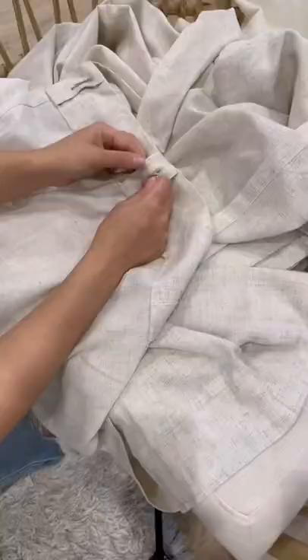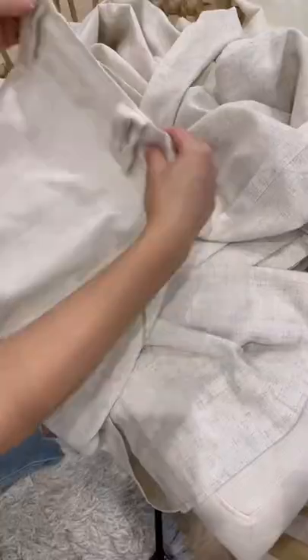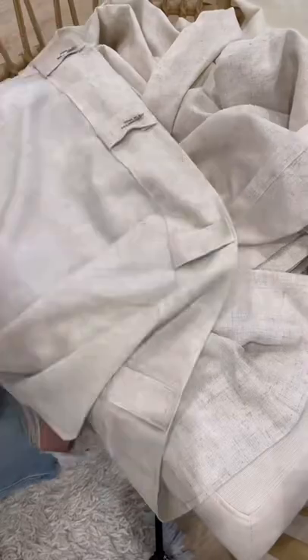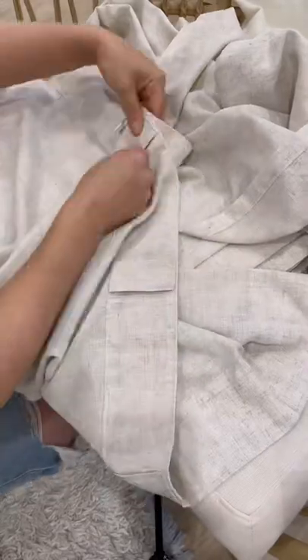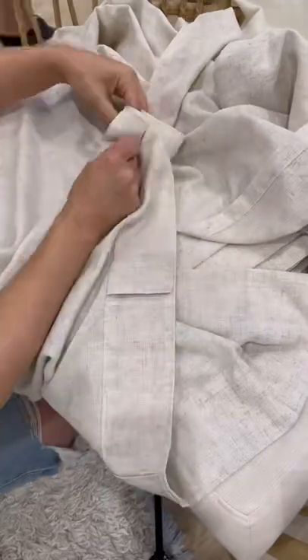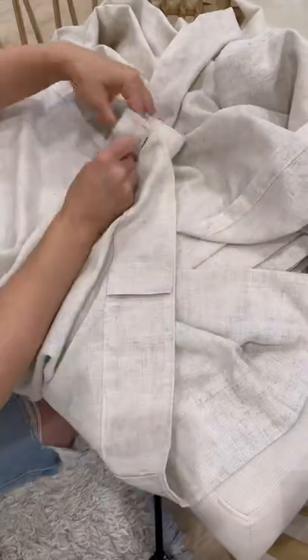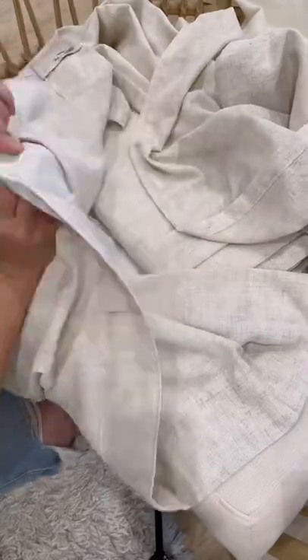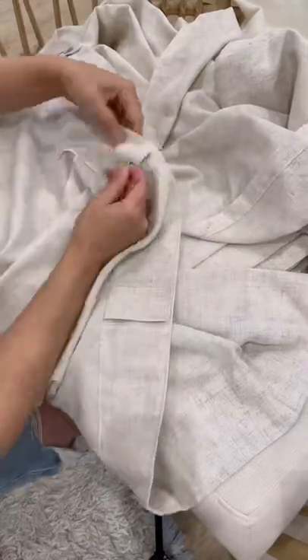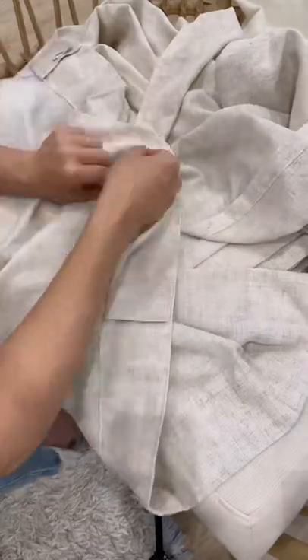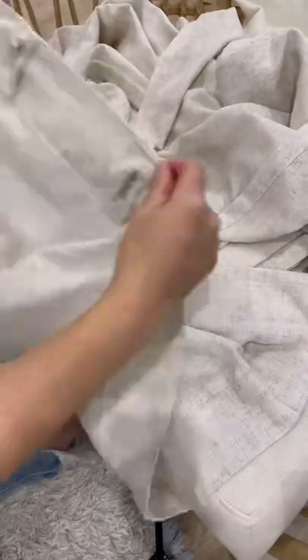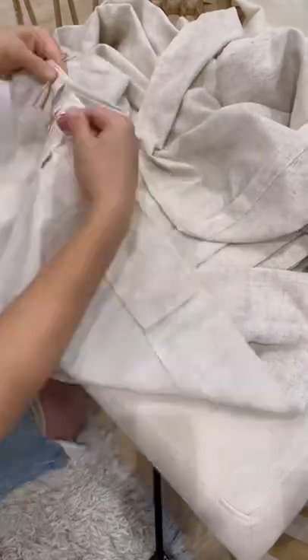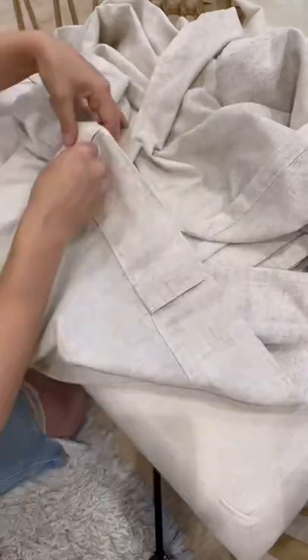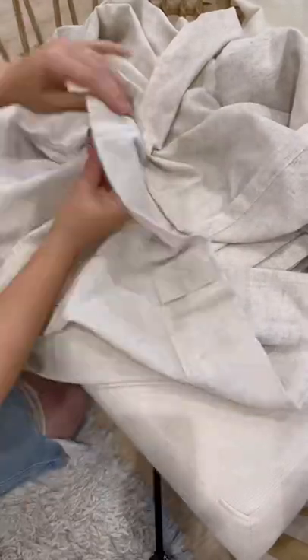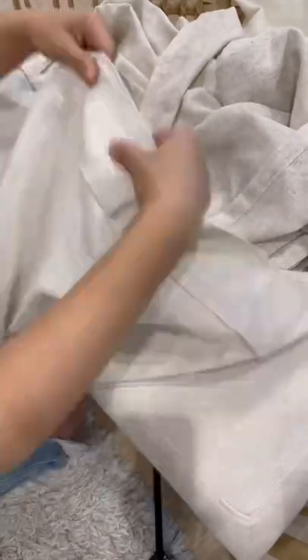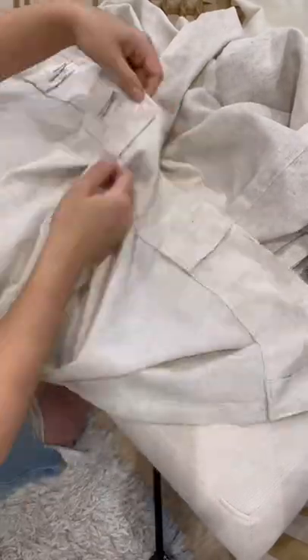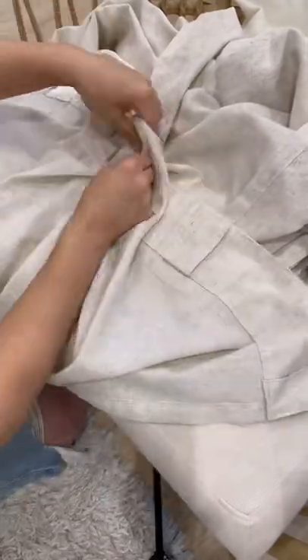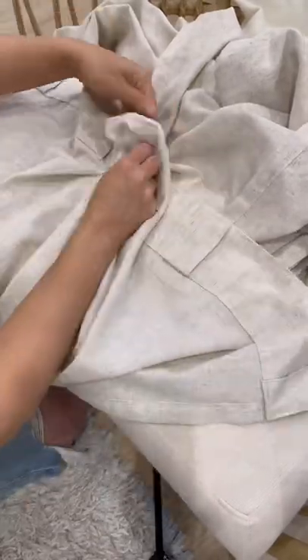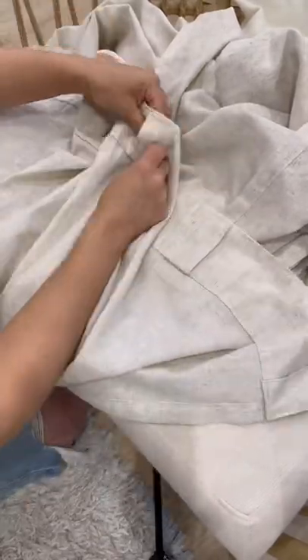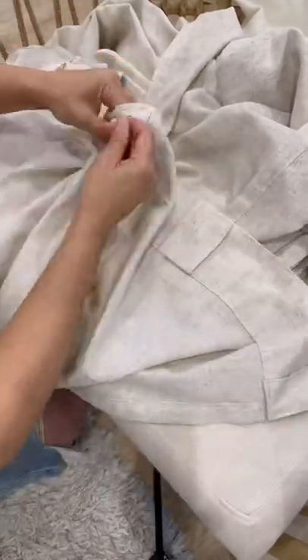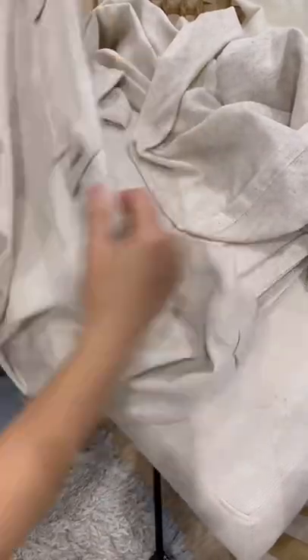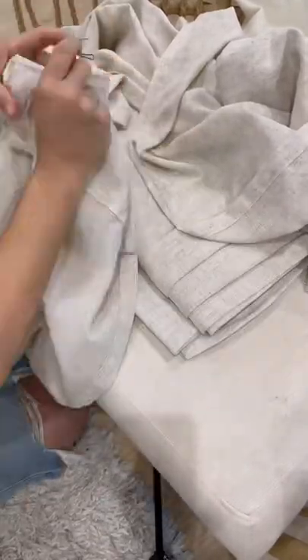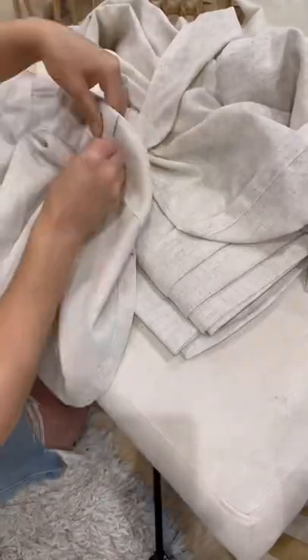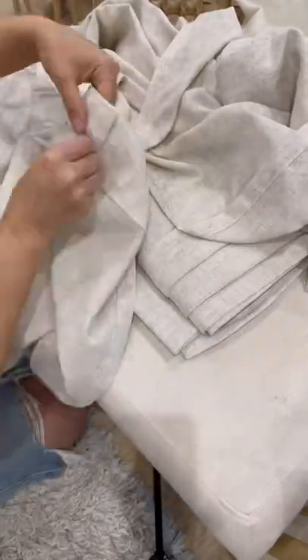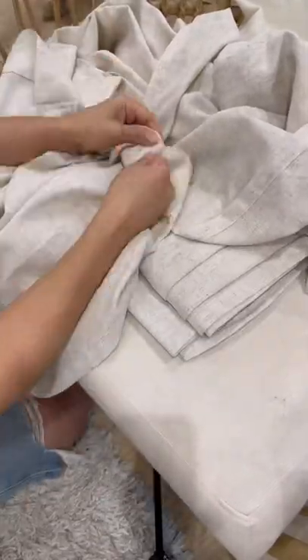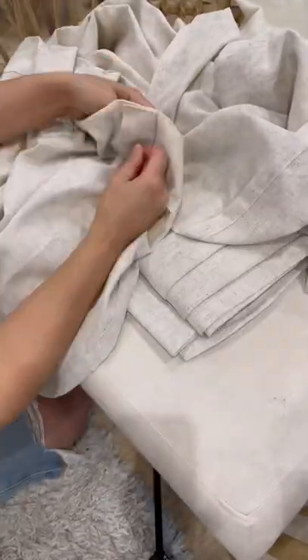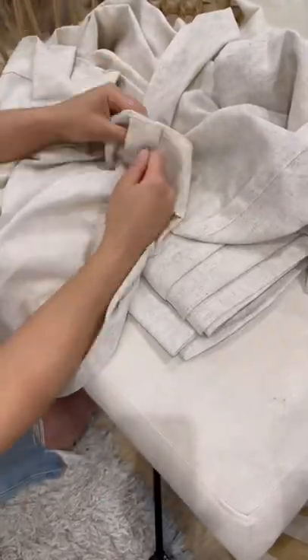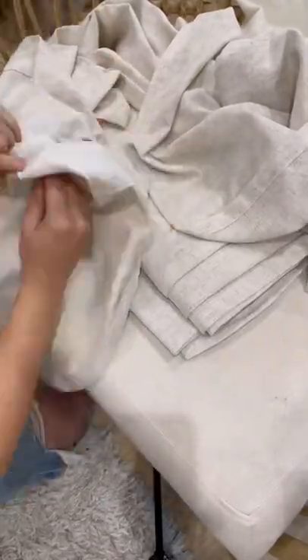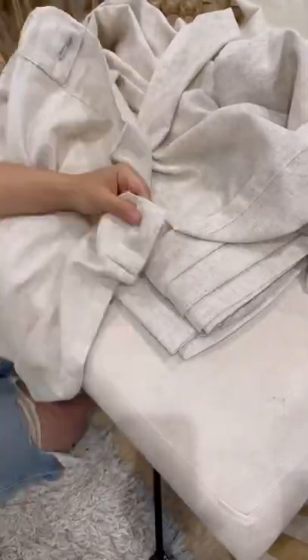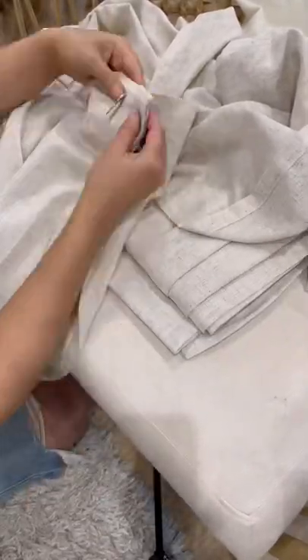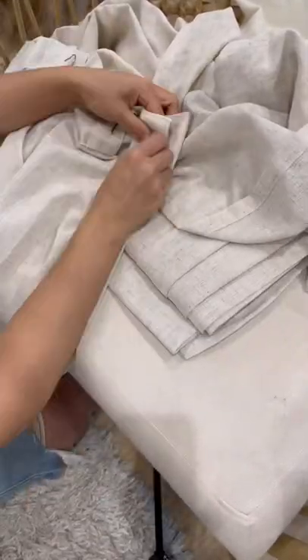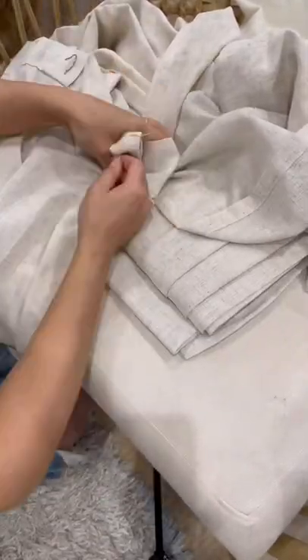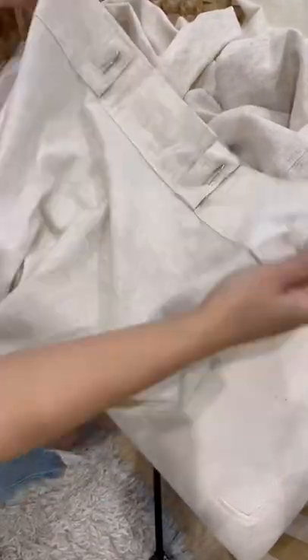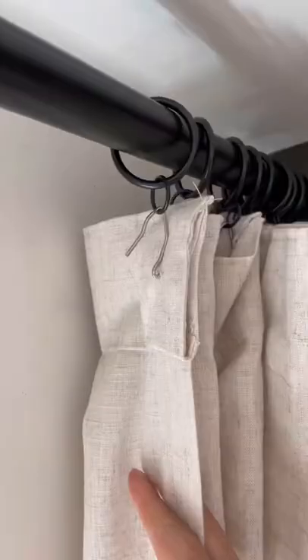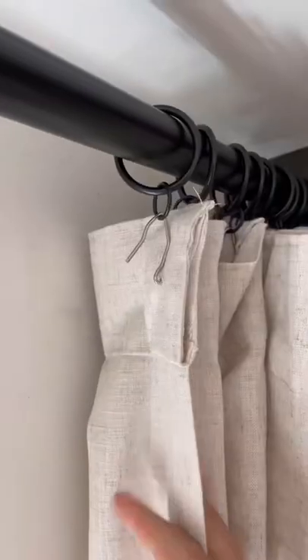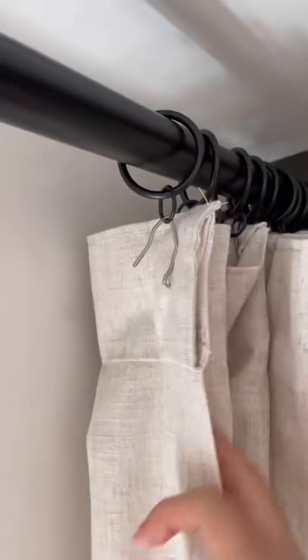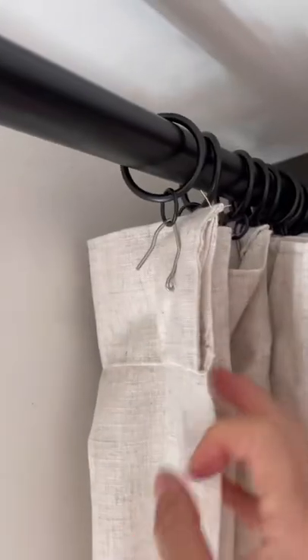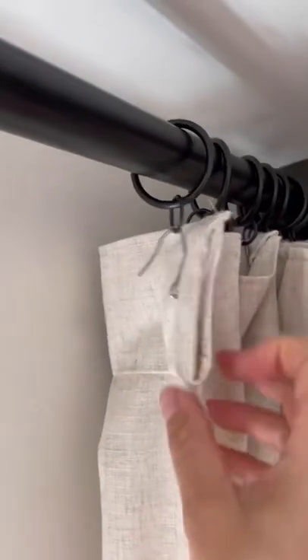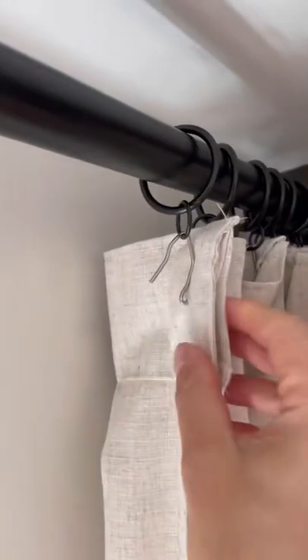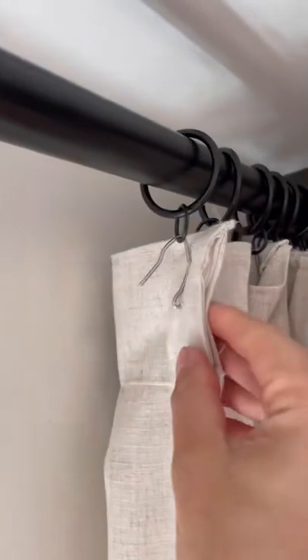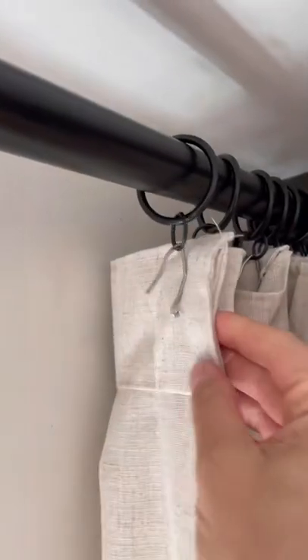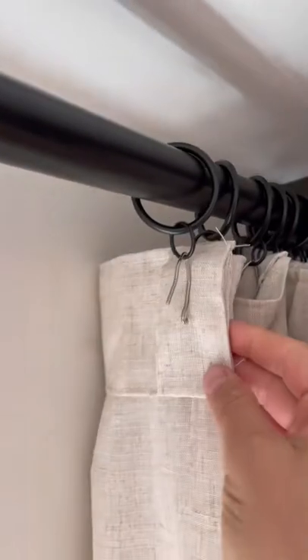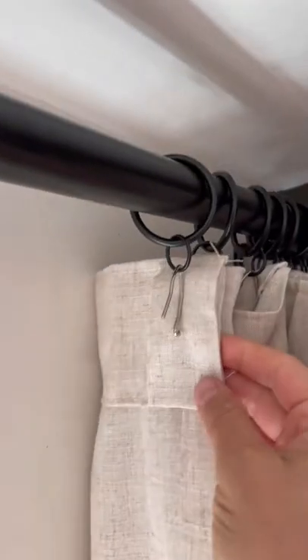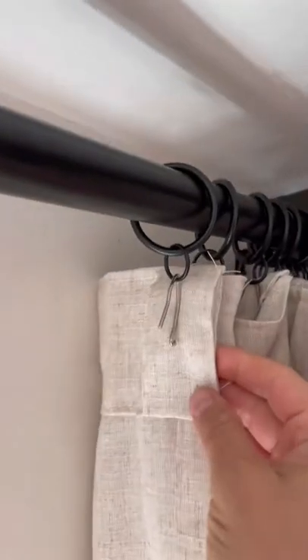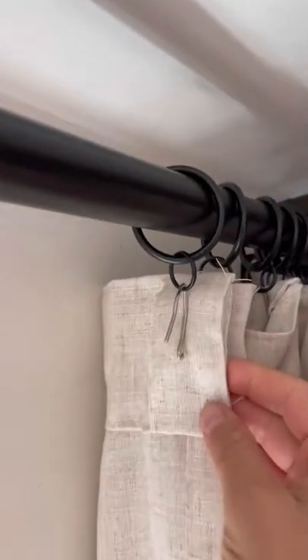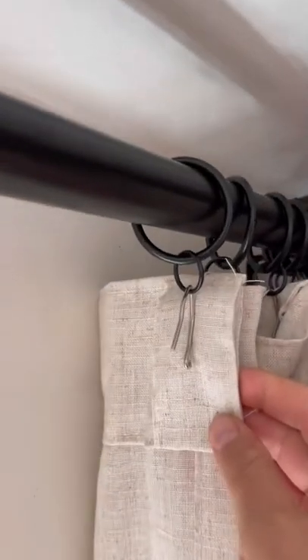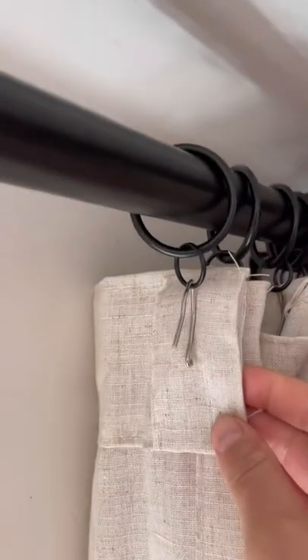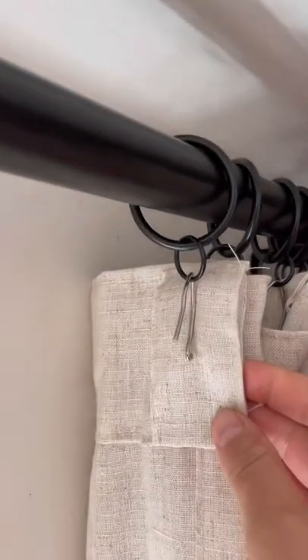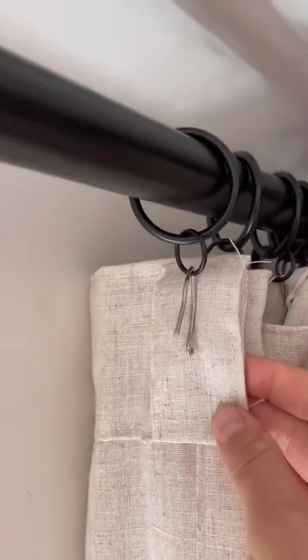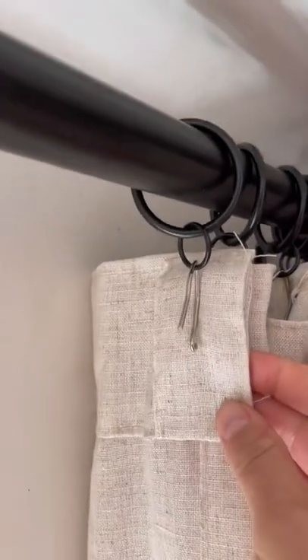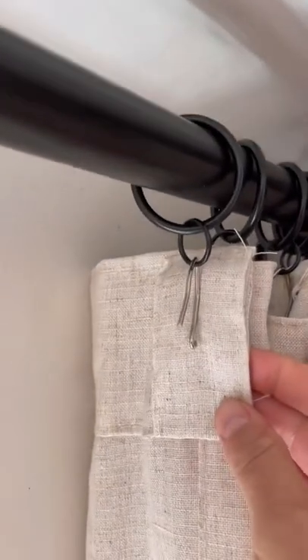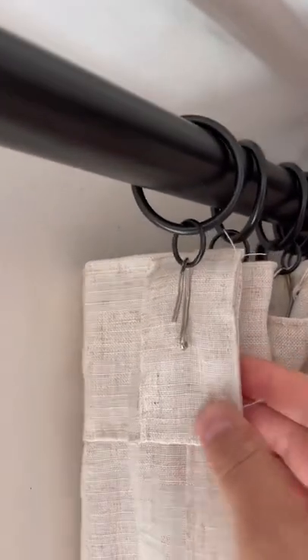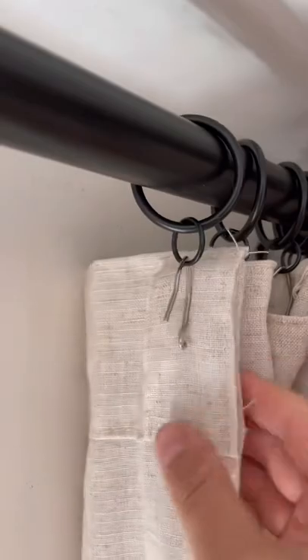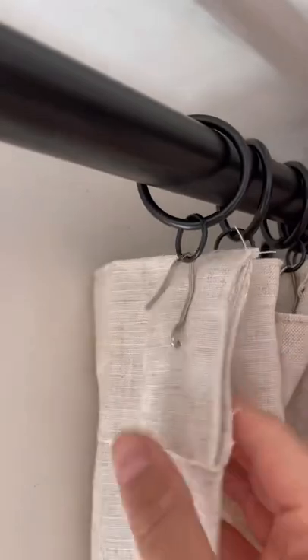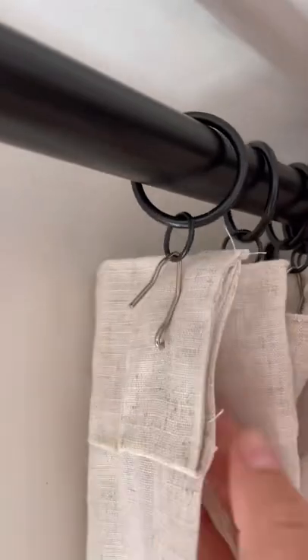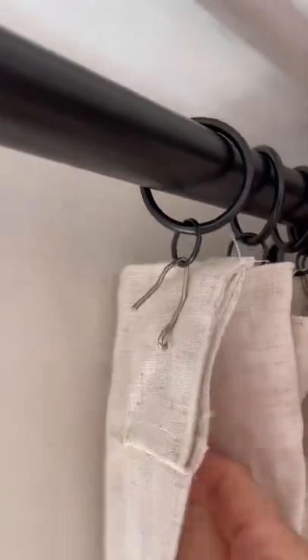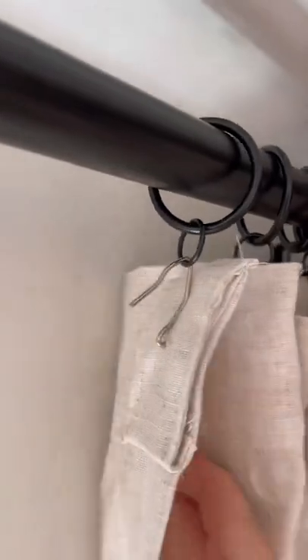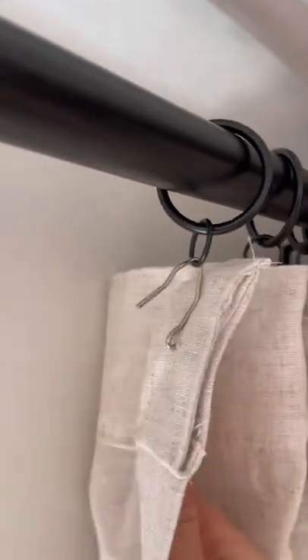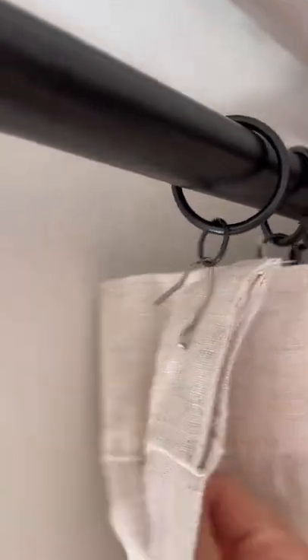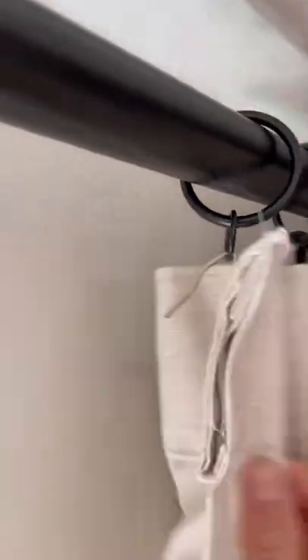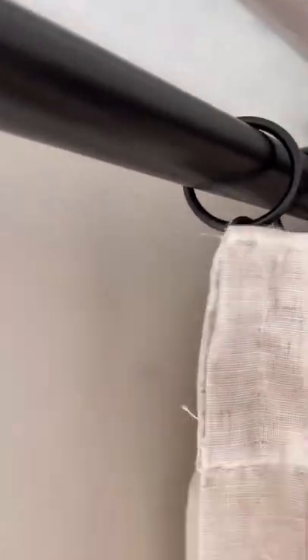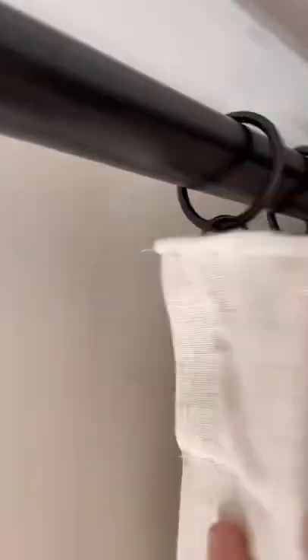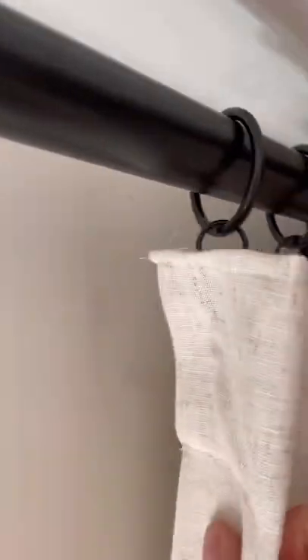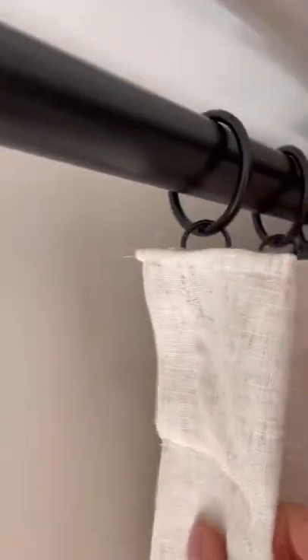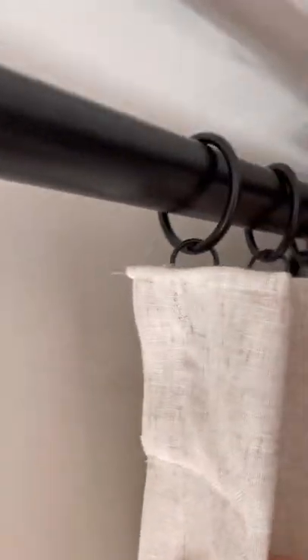Repeat this process until you've added hooks on all of the rod loops. Now you can slip the hook through the small loop of the curtain ring and hang them on the rod.